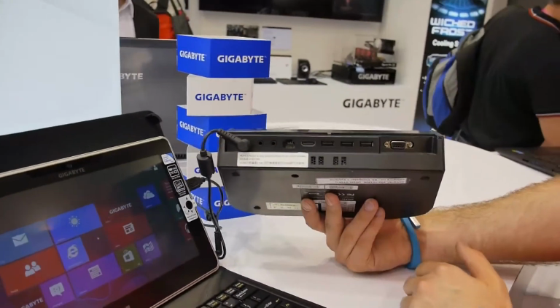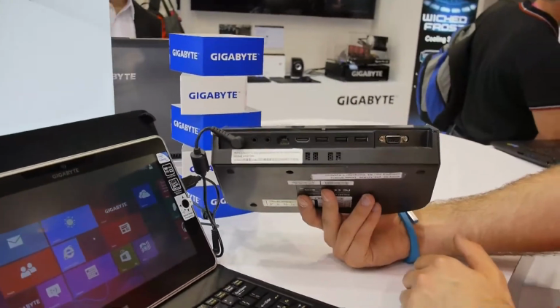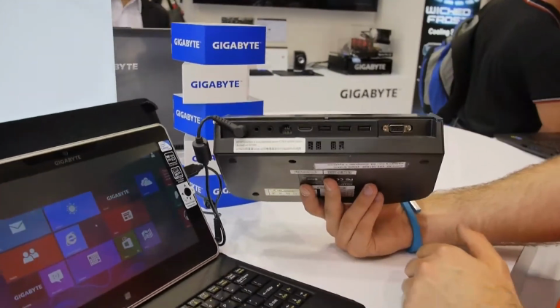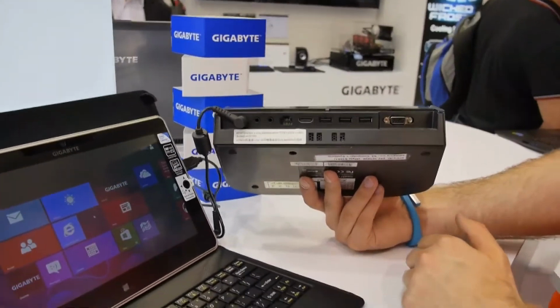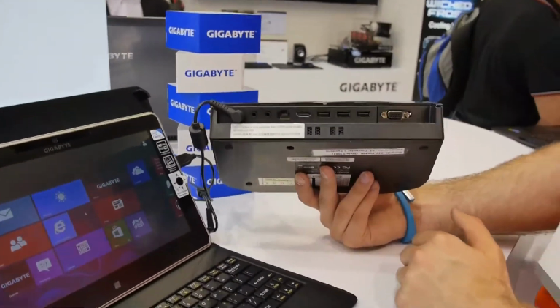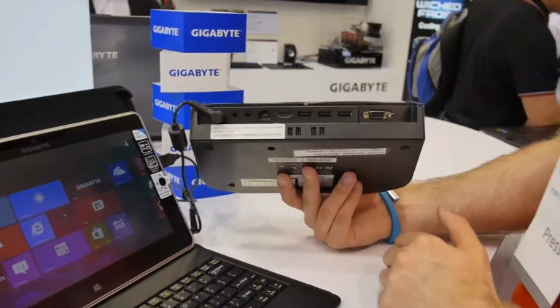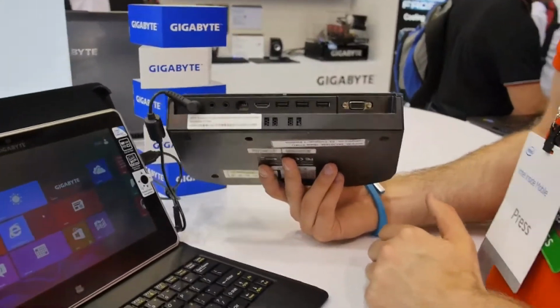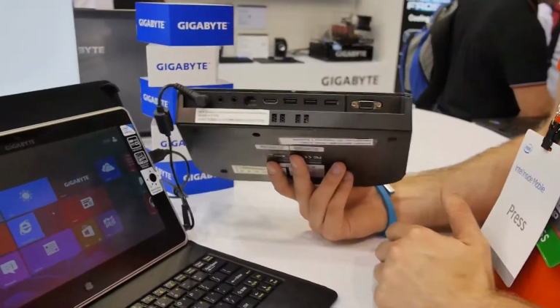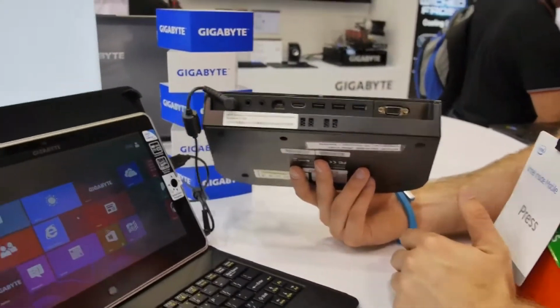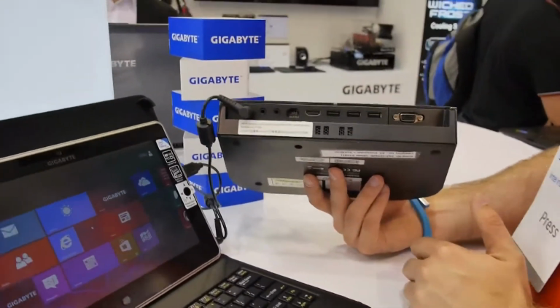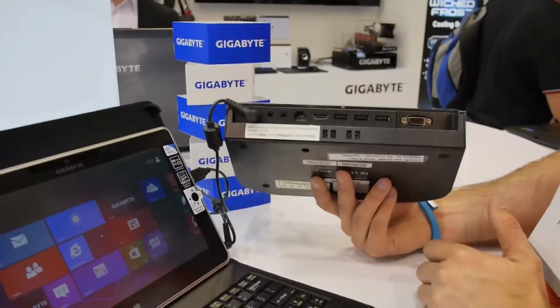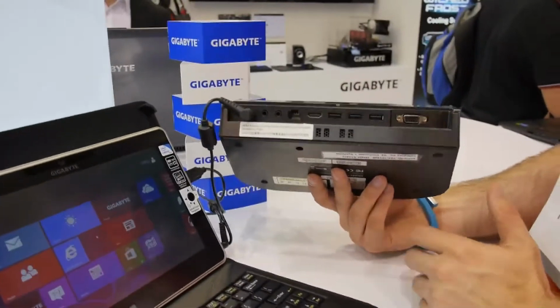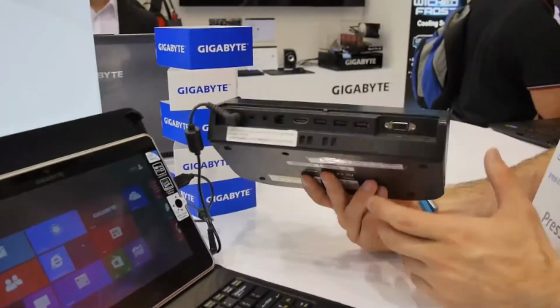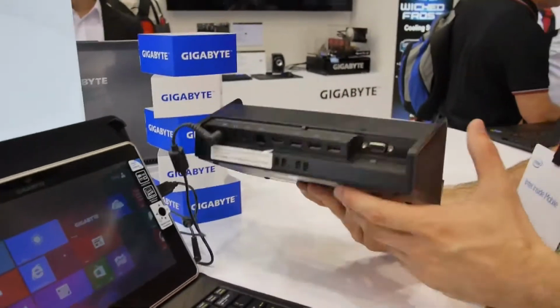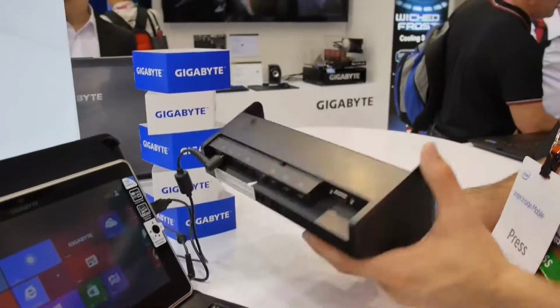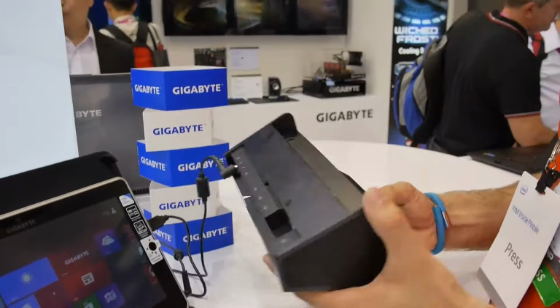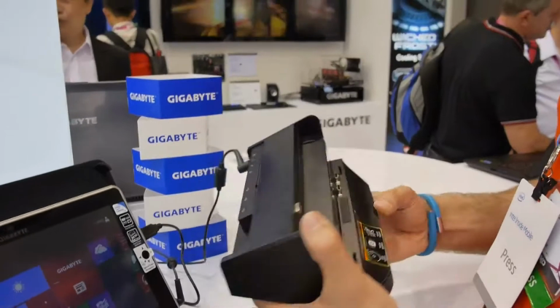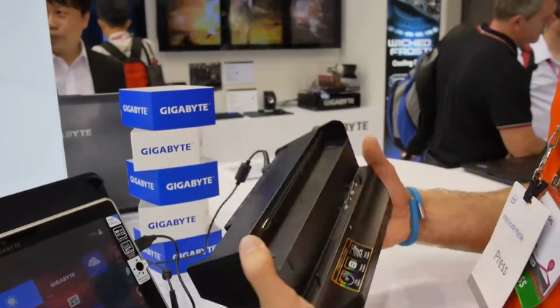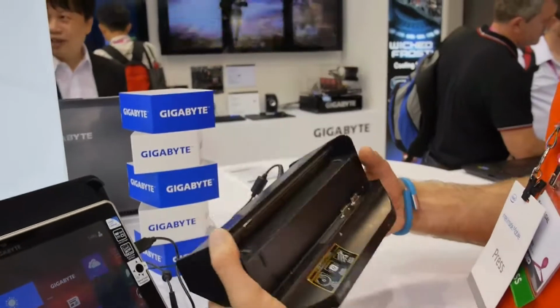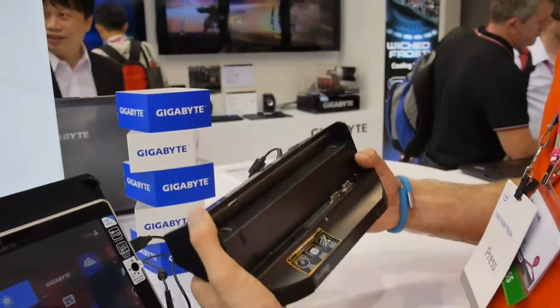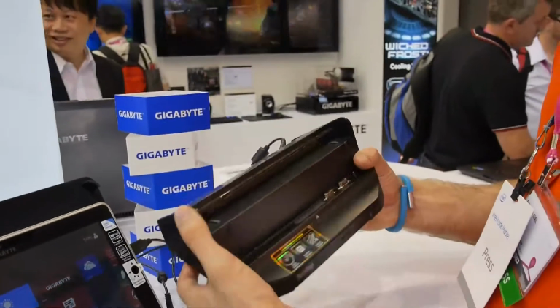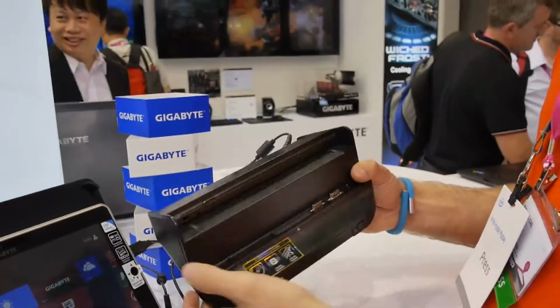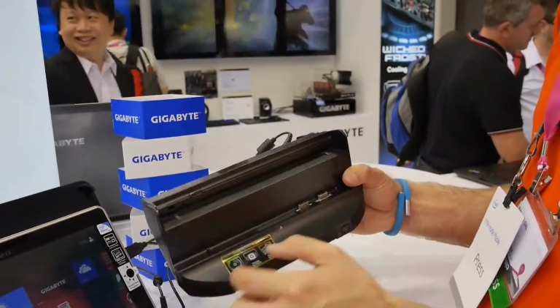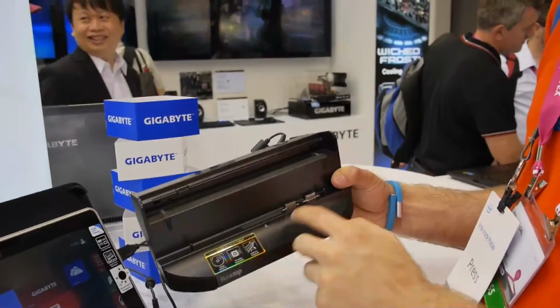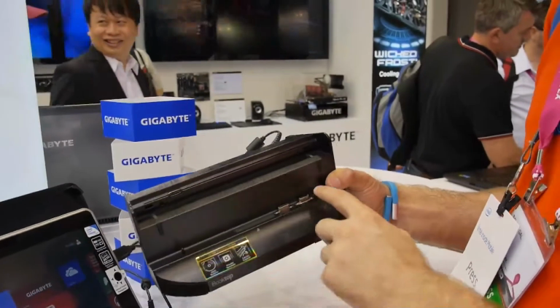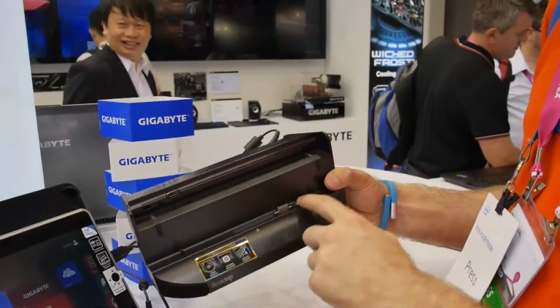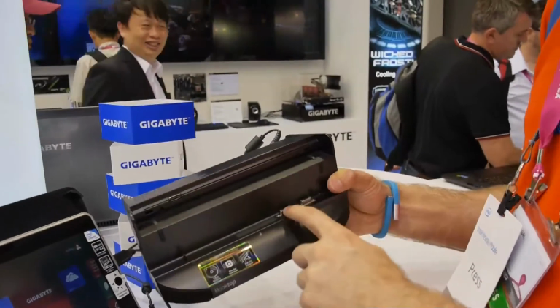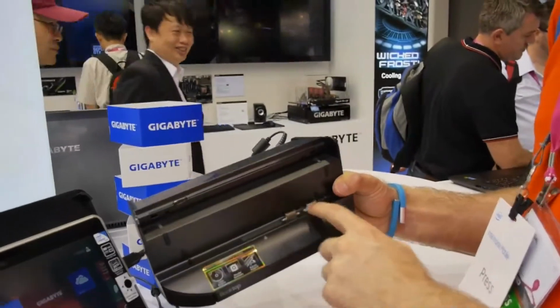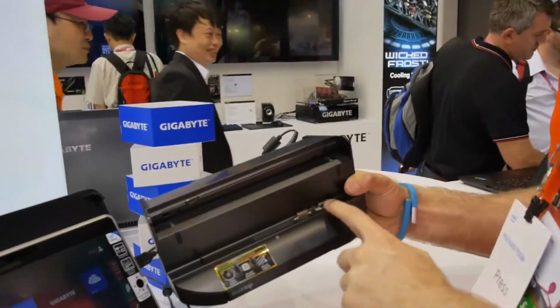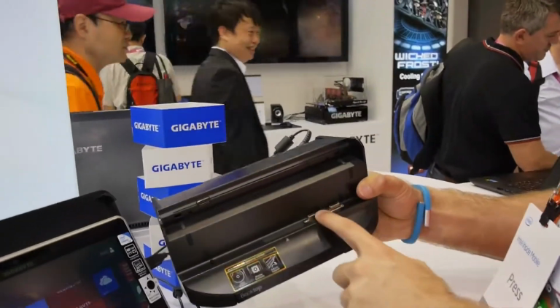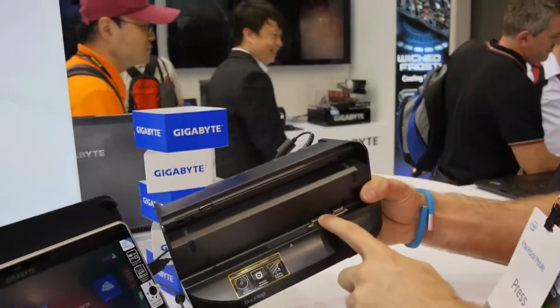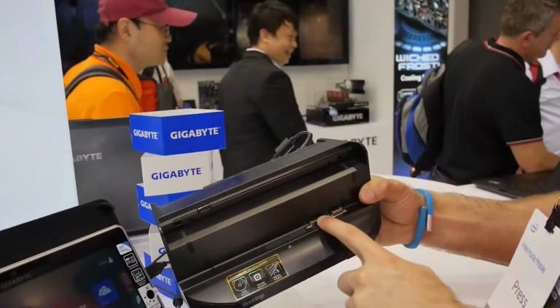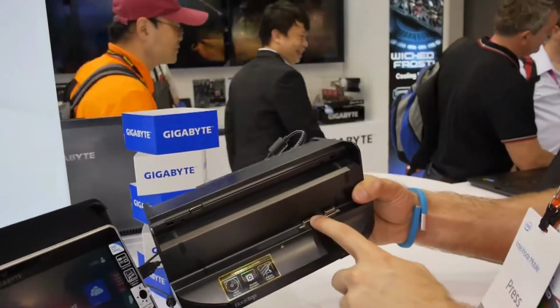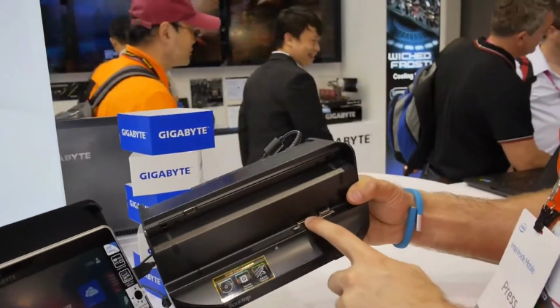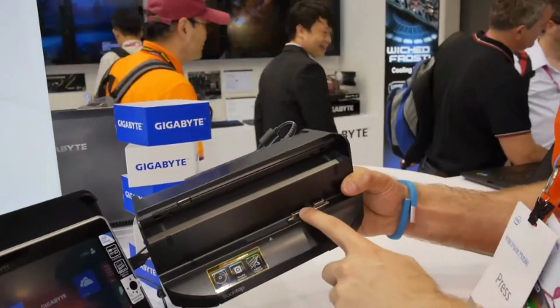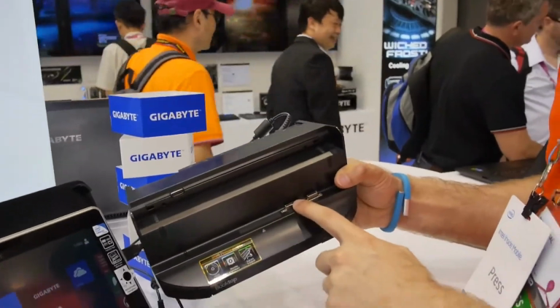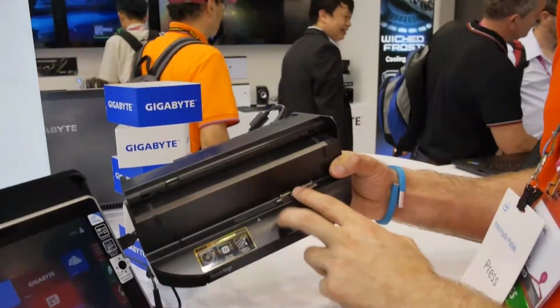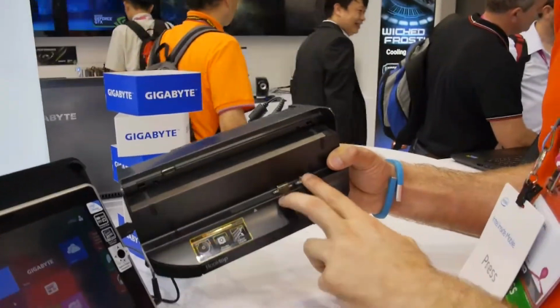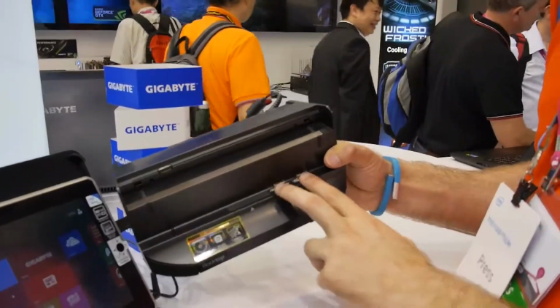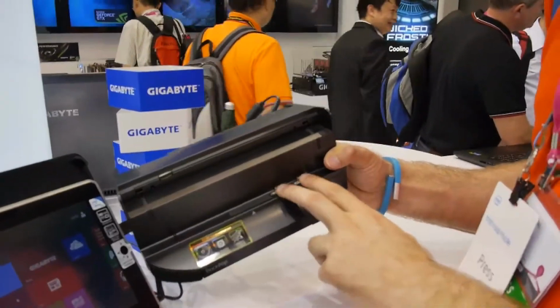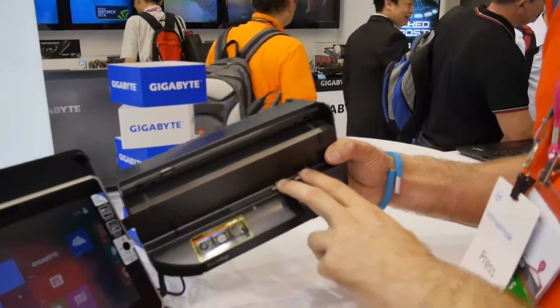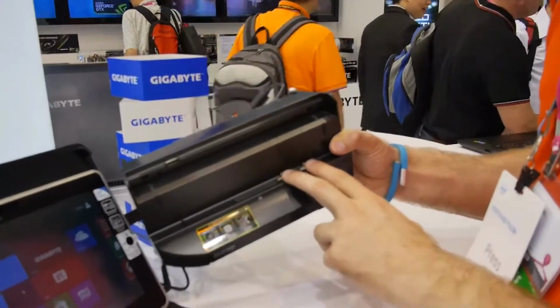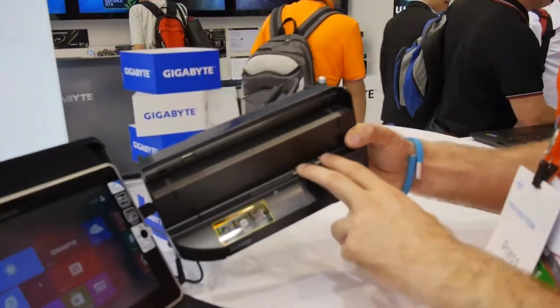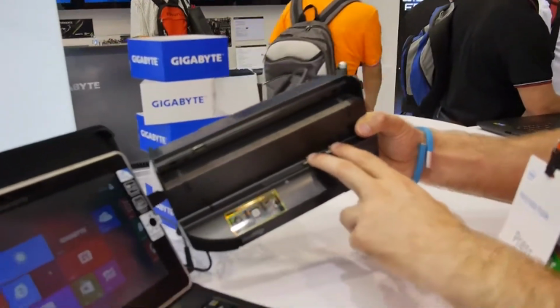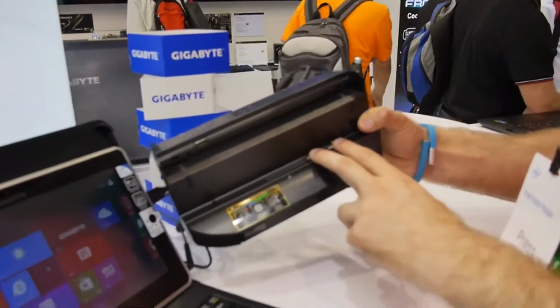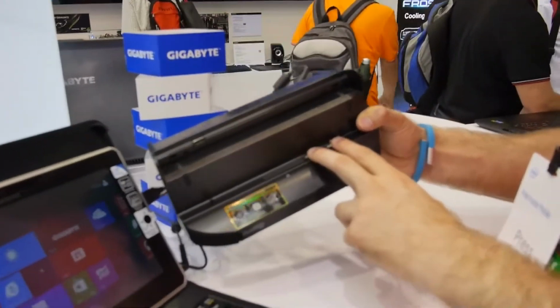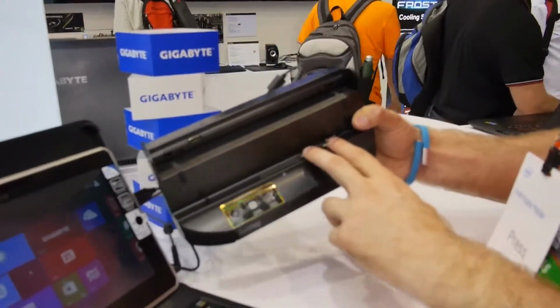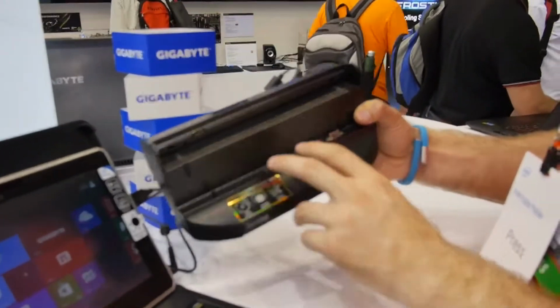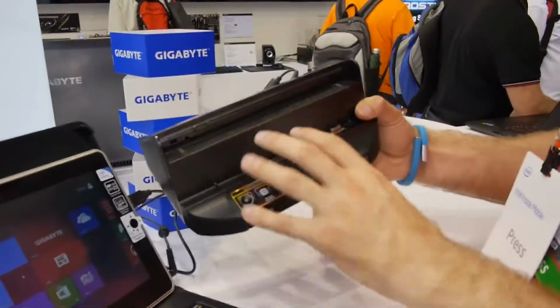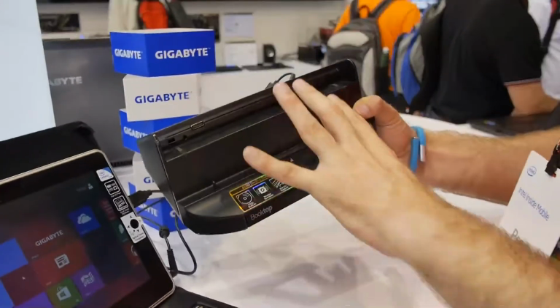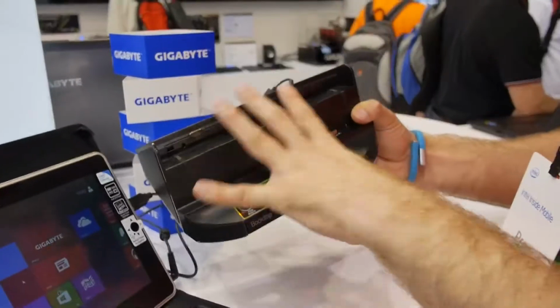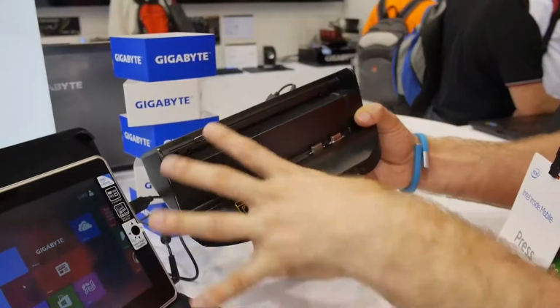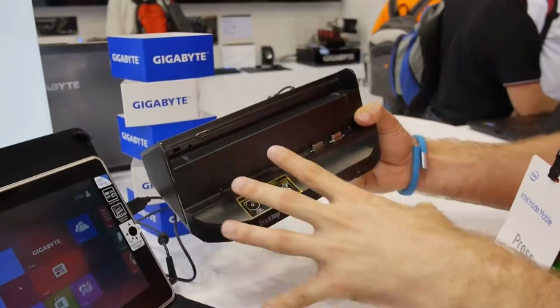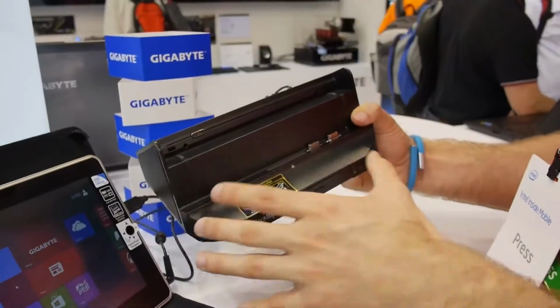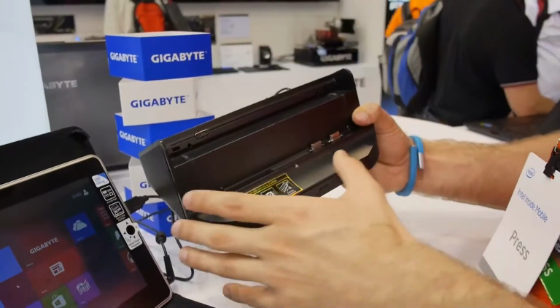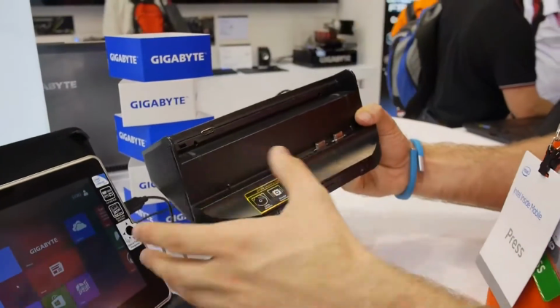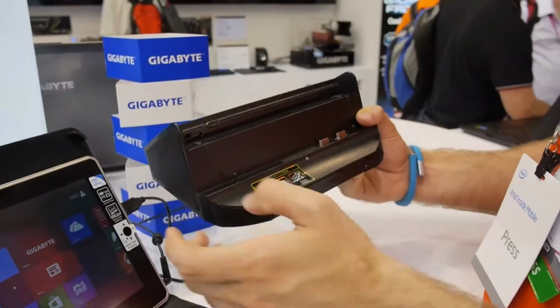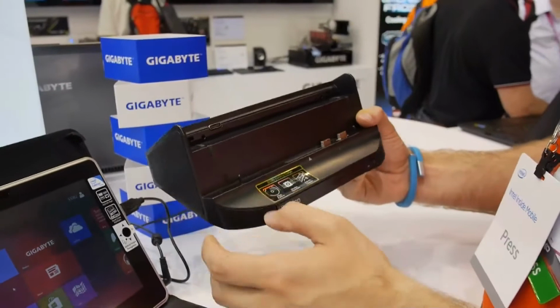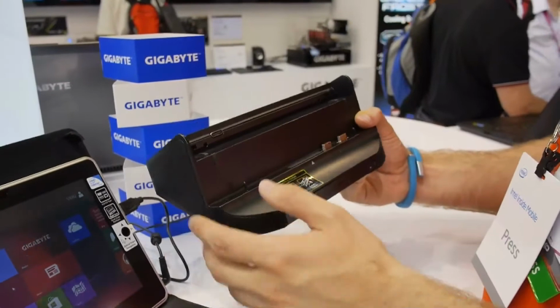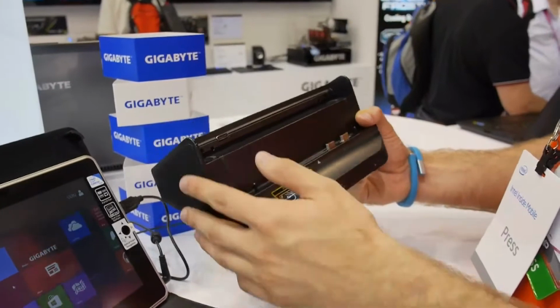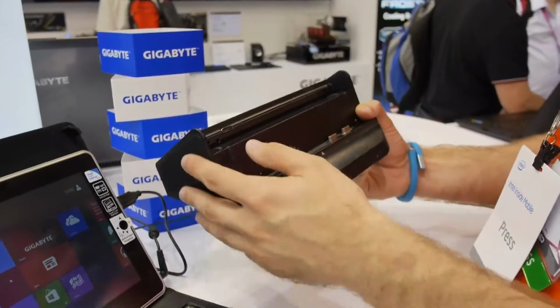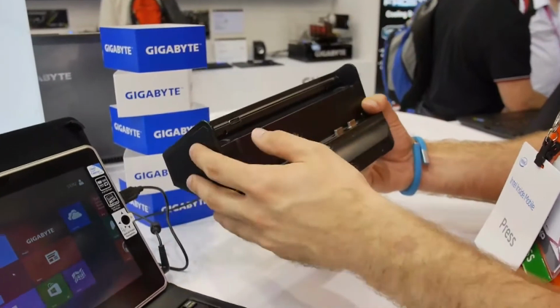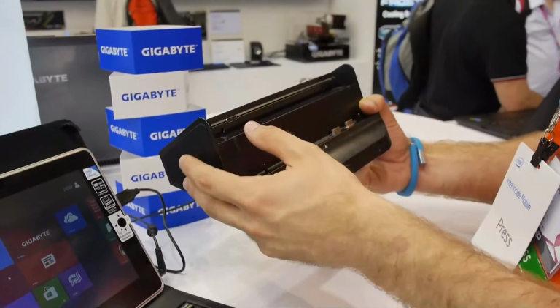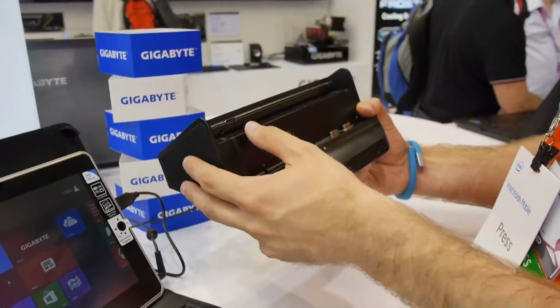If you will not use this on the go, you can see here that this is where it docks and transfers all the files, so you can do anything you want here.